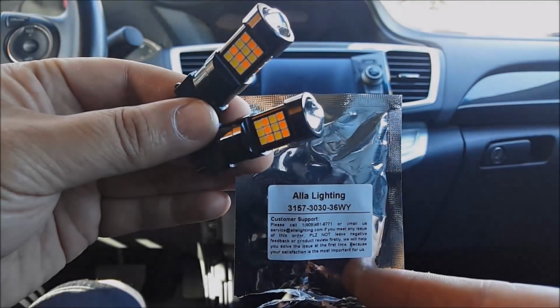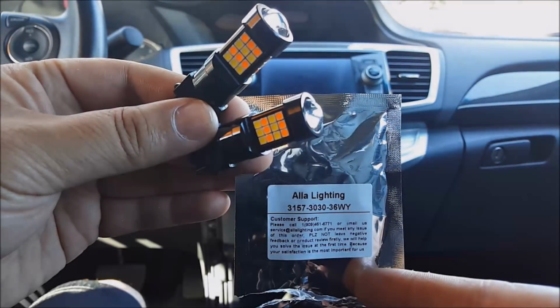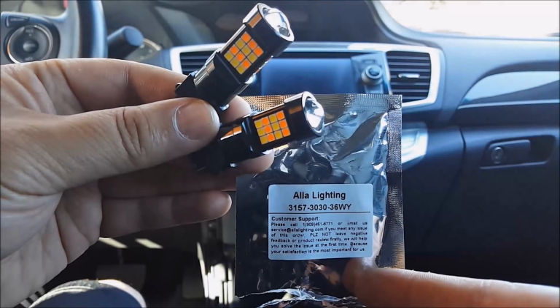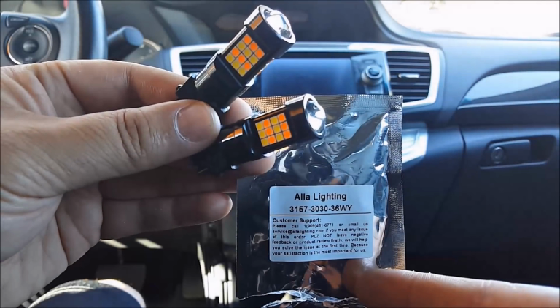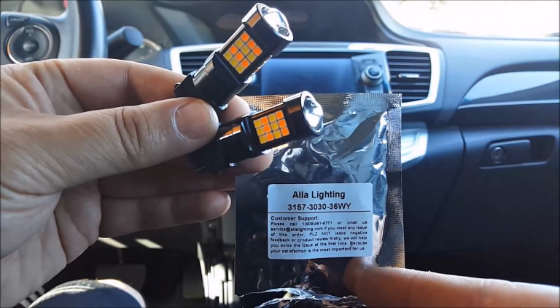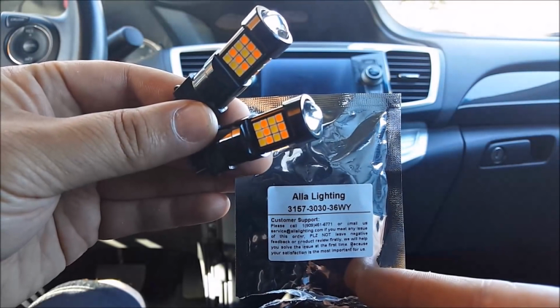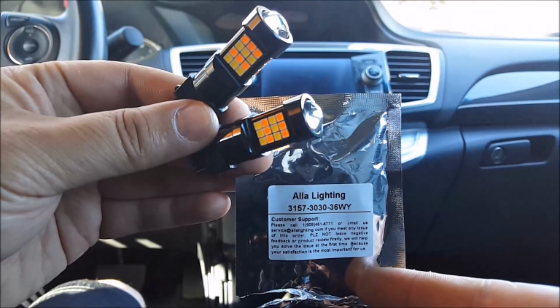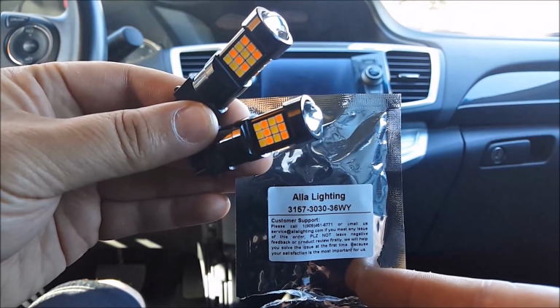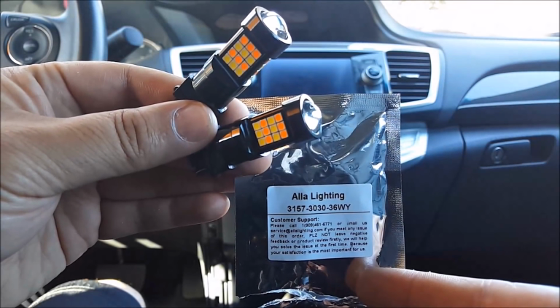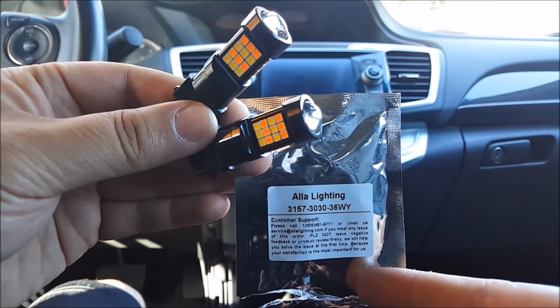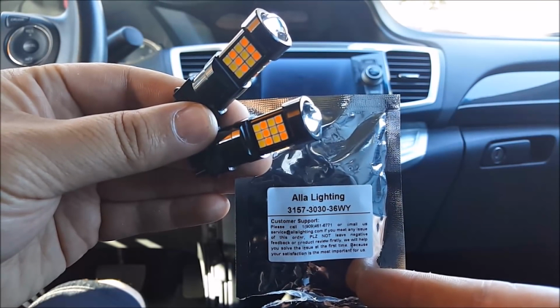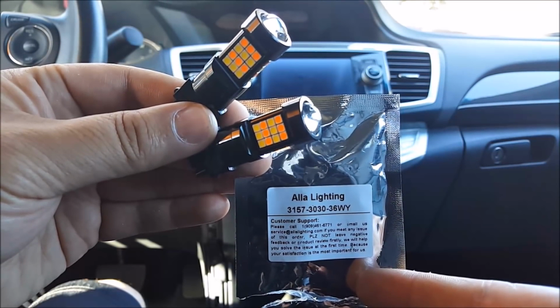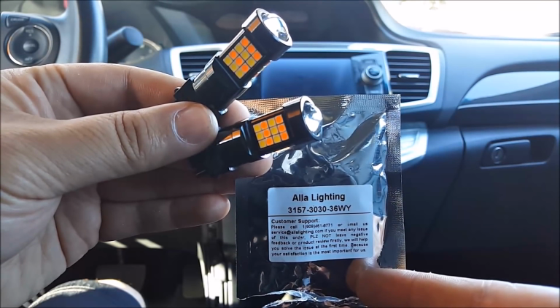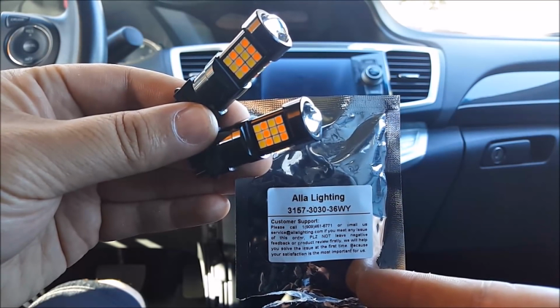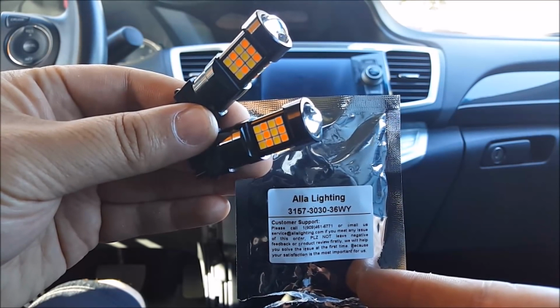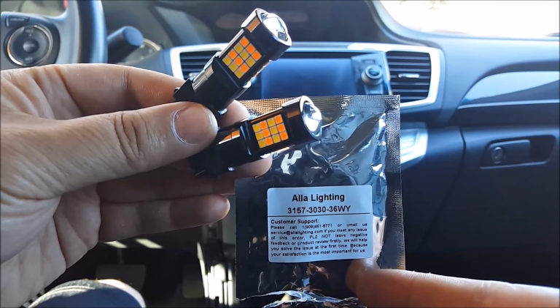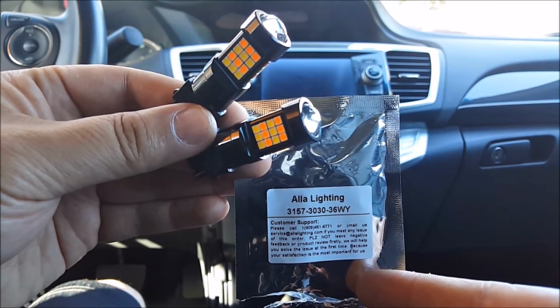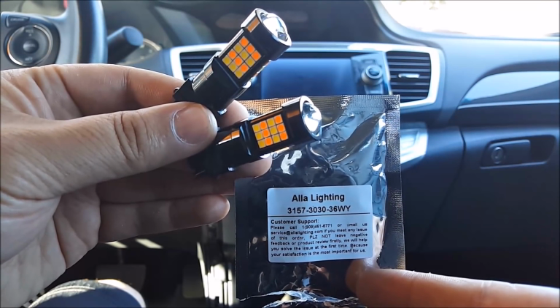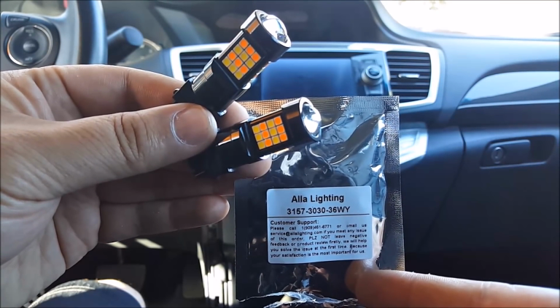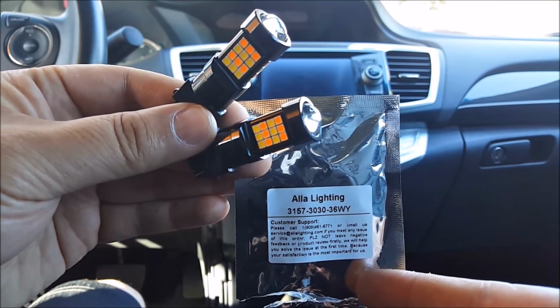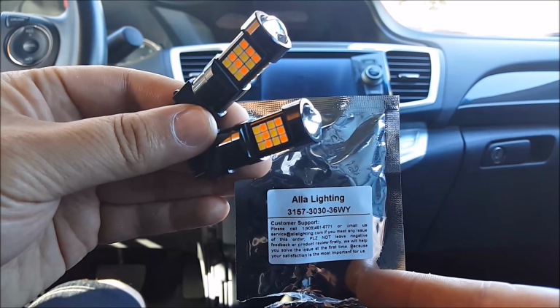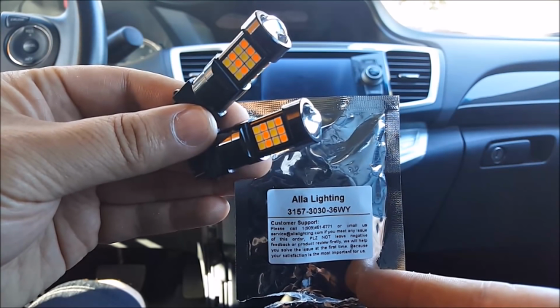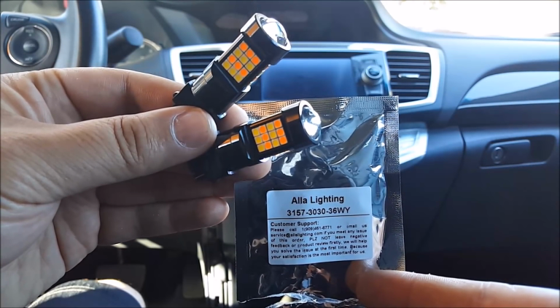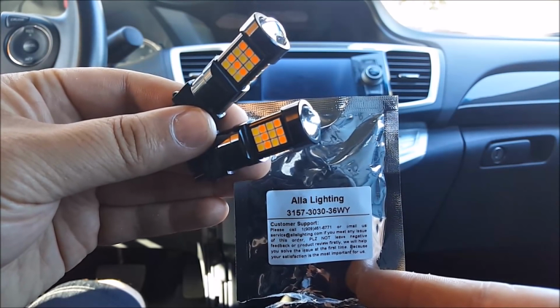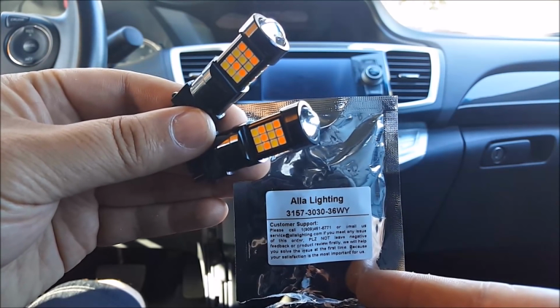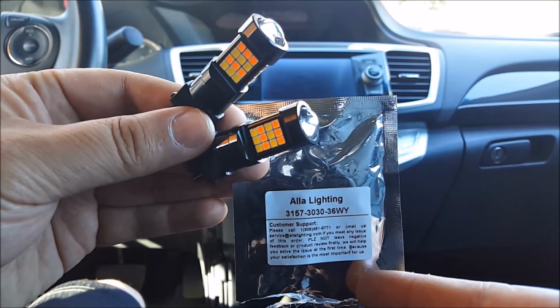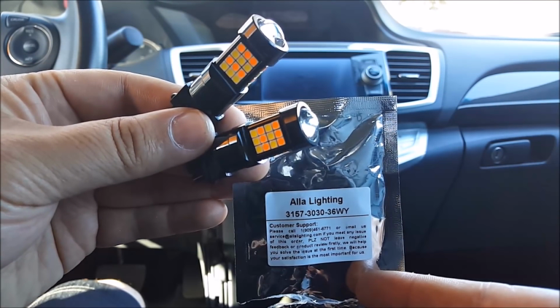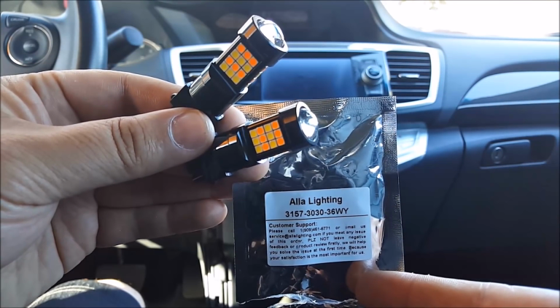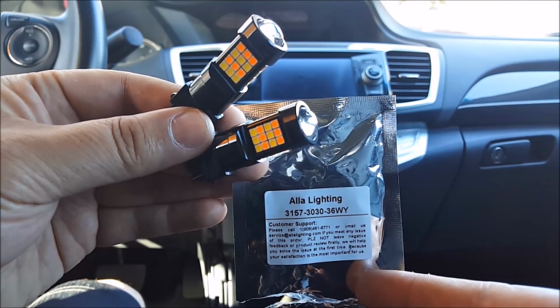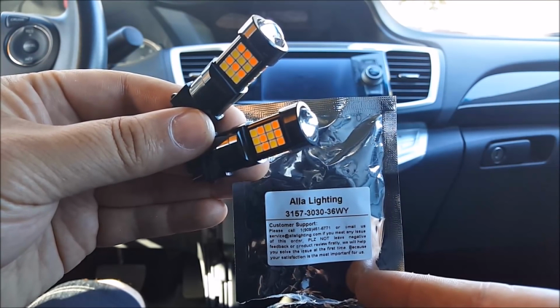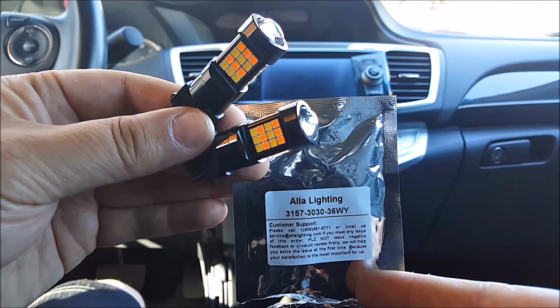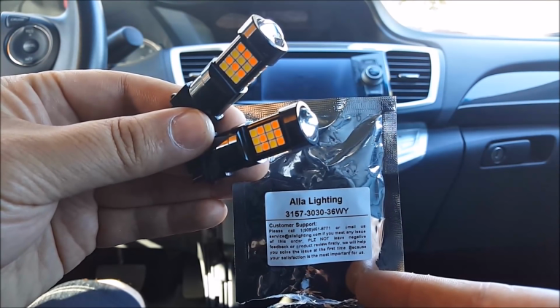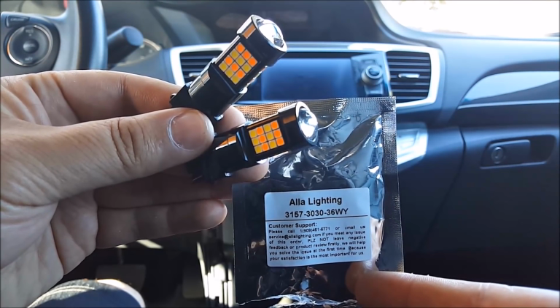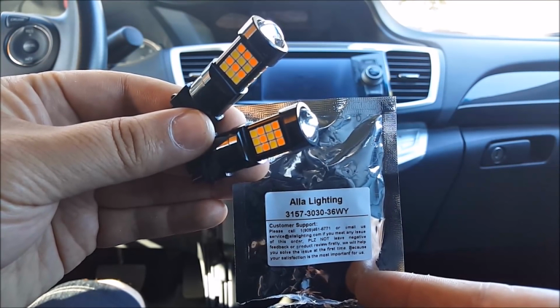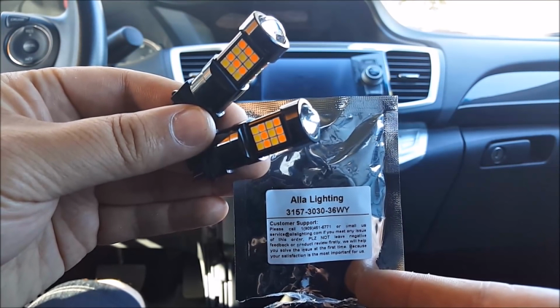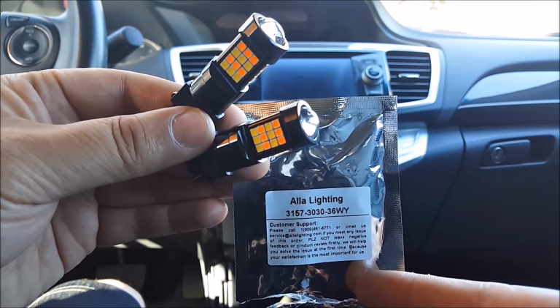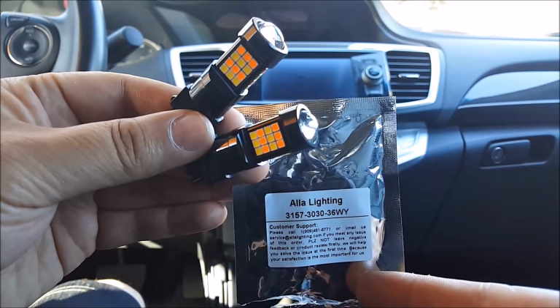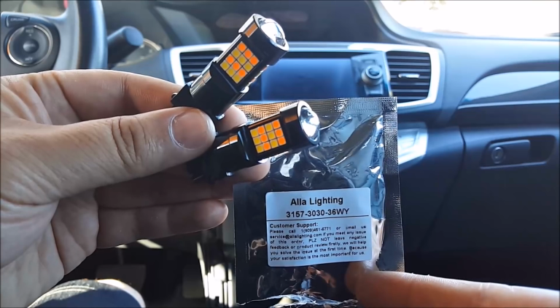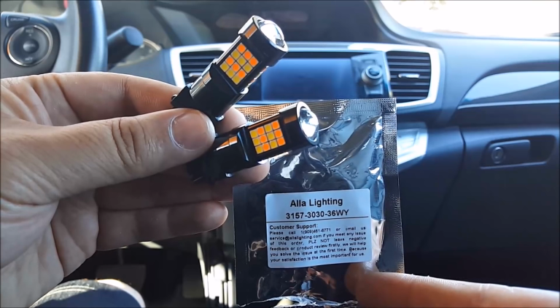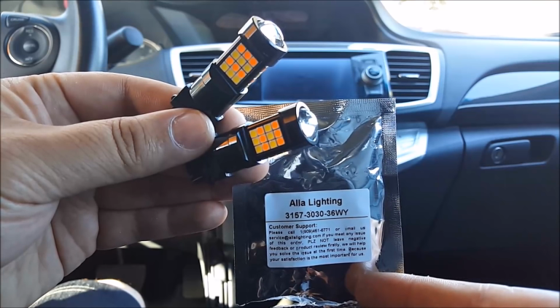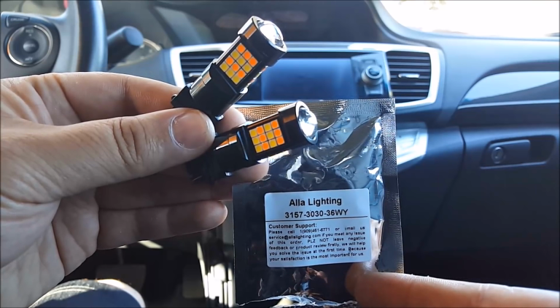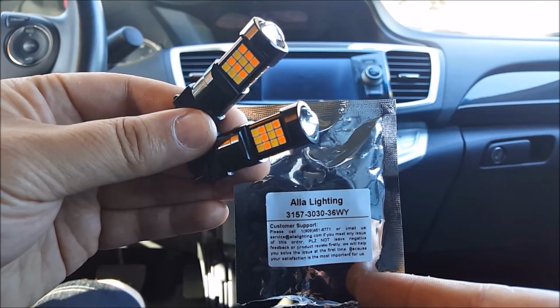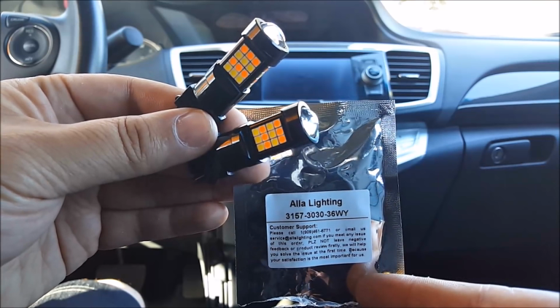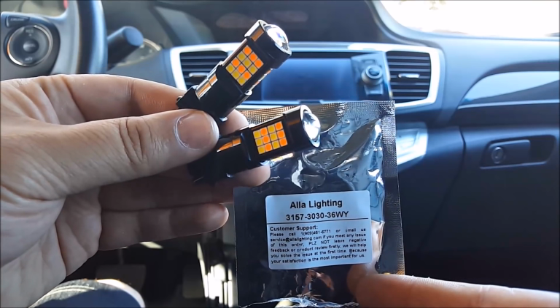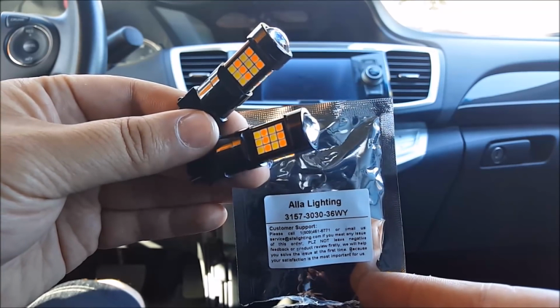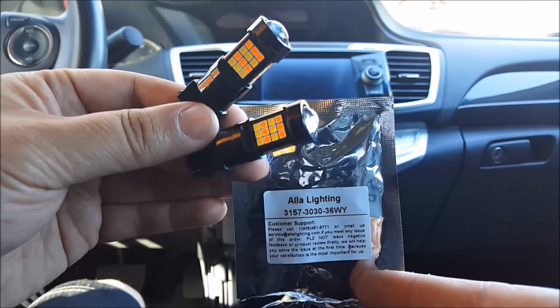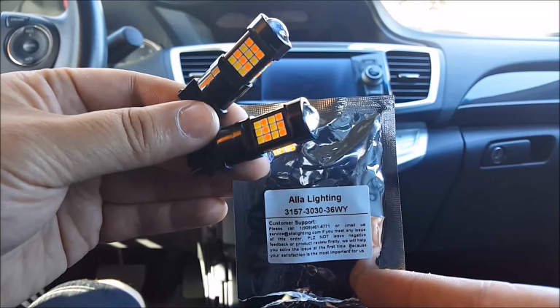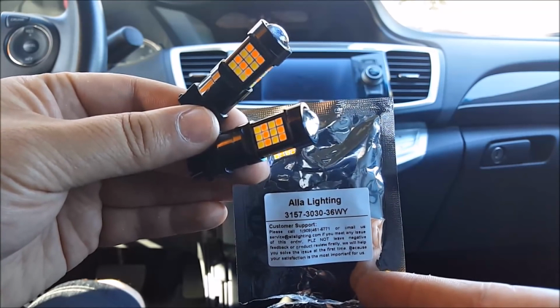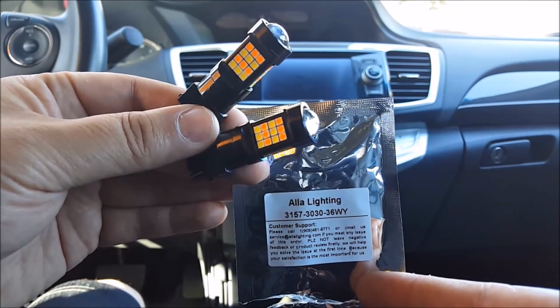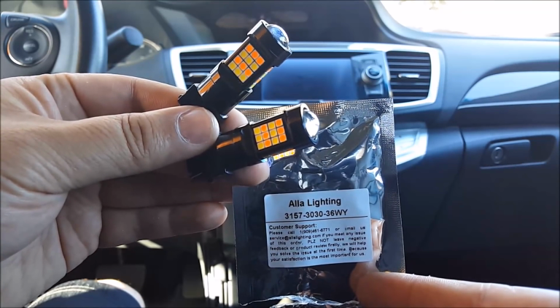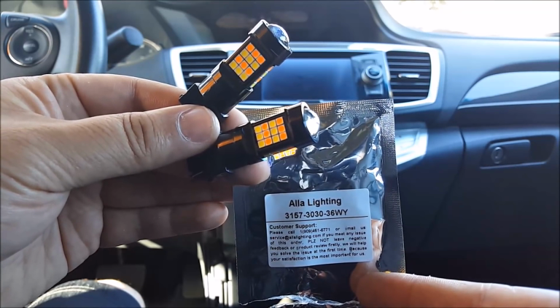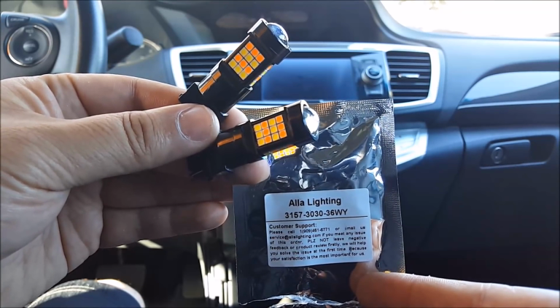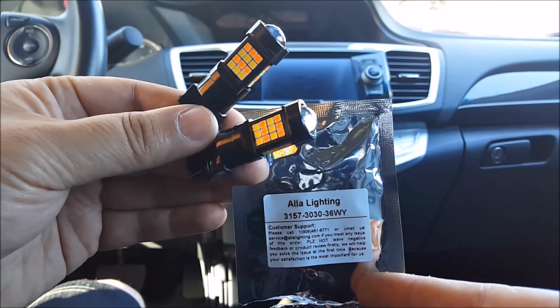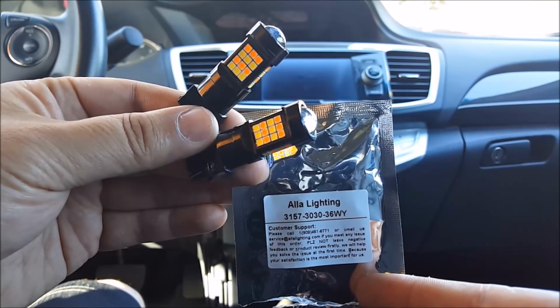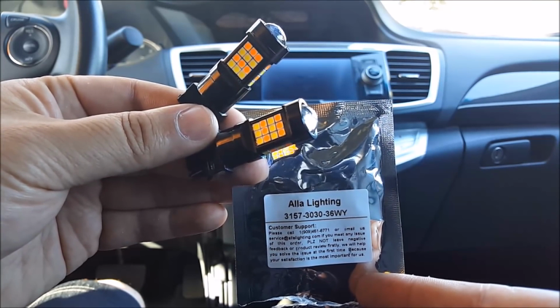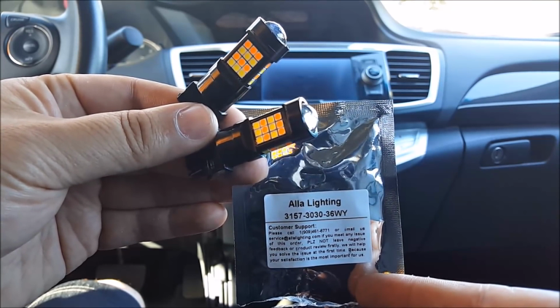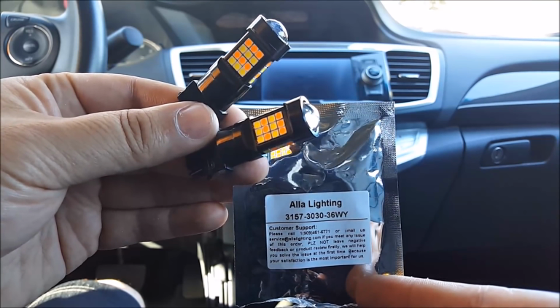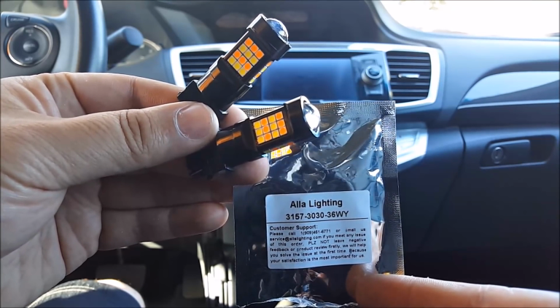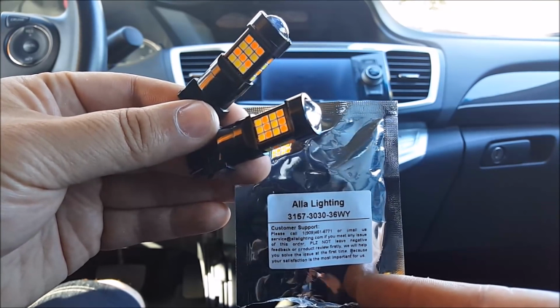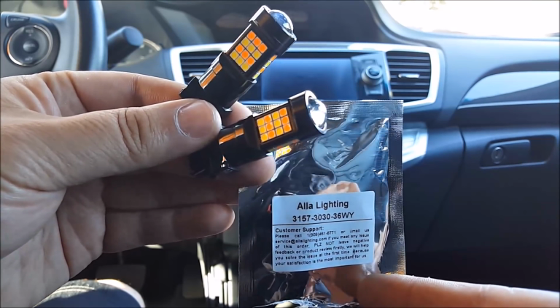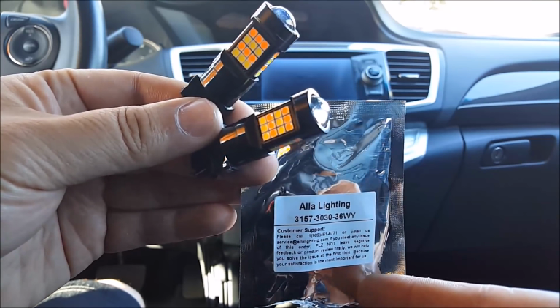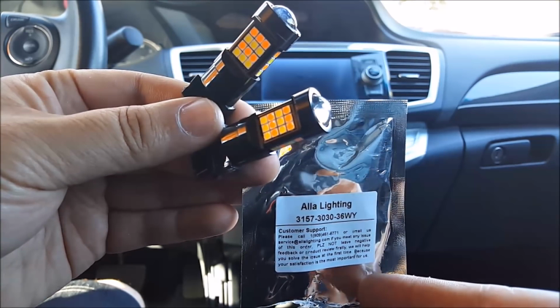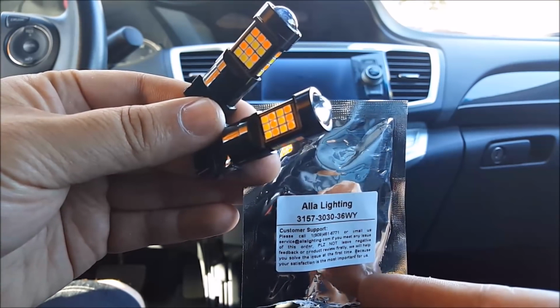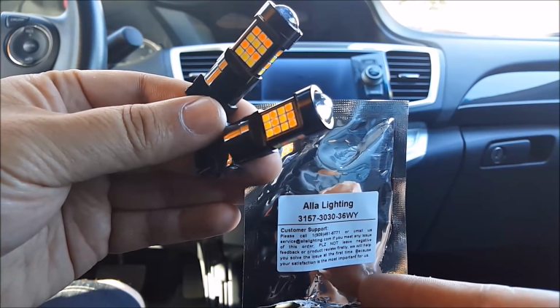Hey, welcome to another episode of DIY Car Mods. My name is Jeff, and today I have a product review, installation, and demo of the switchback LEDs from Alla Lightning.